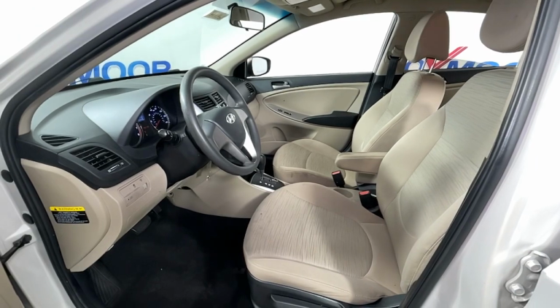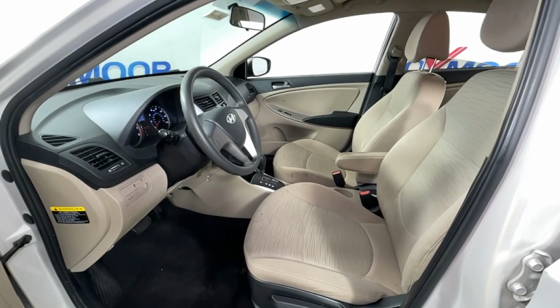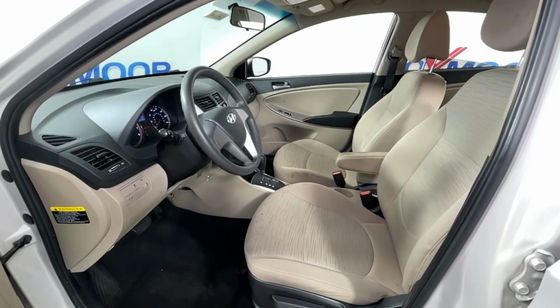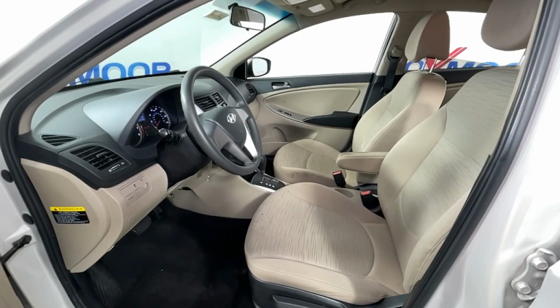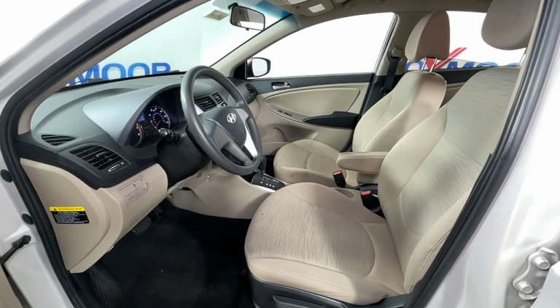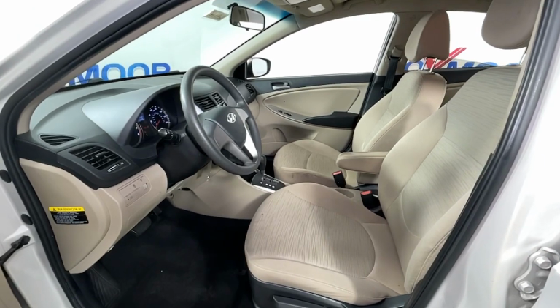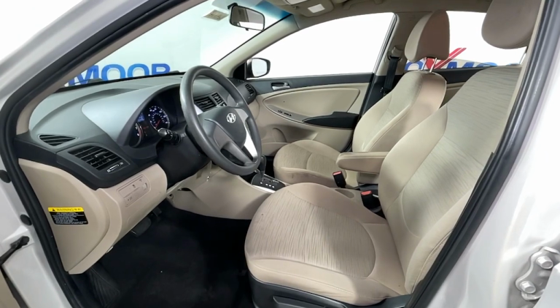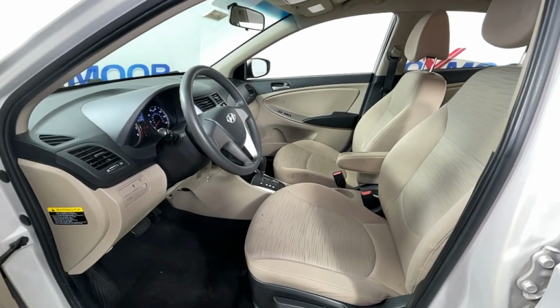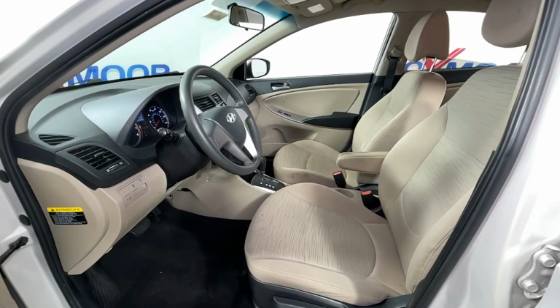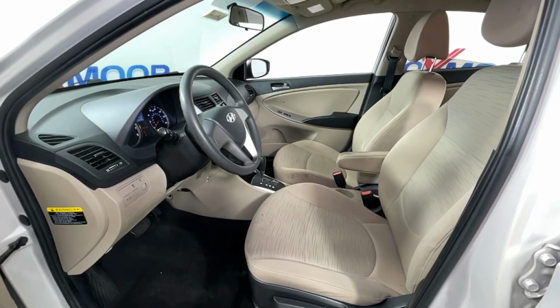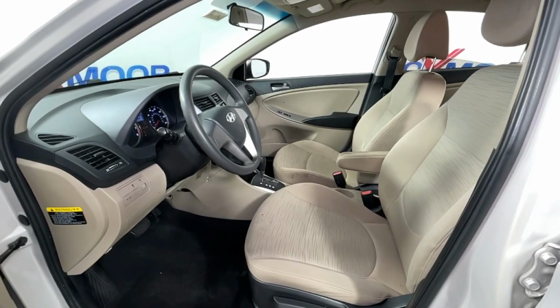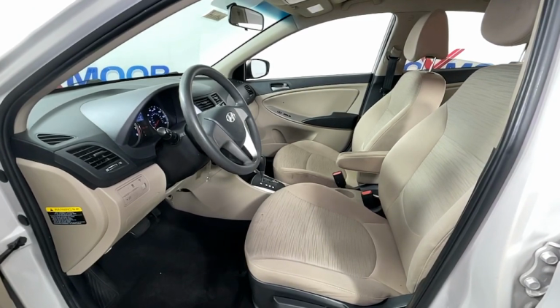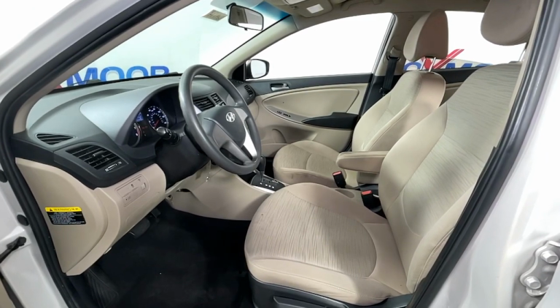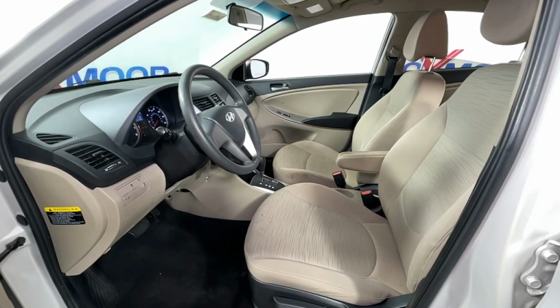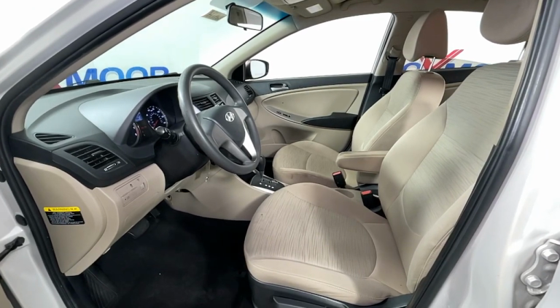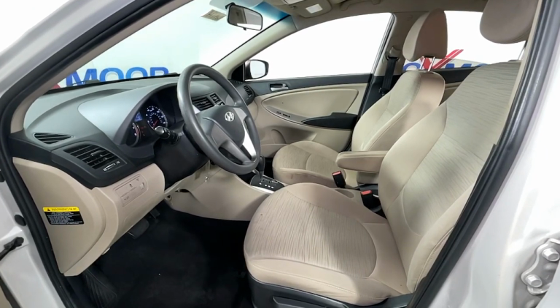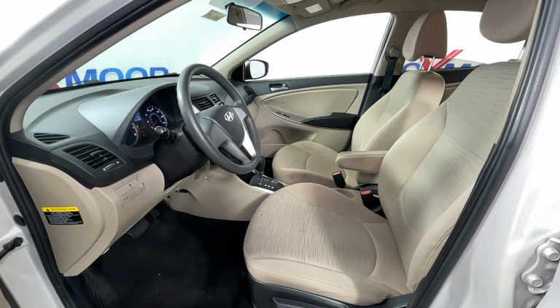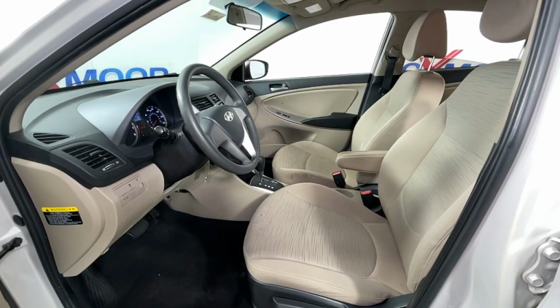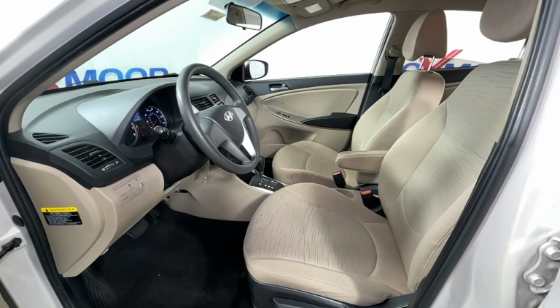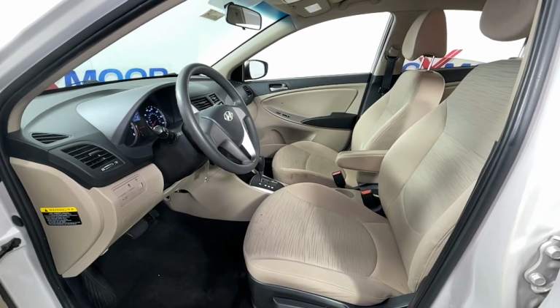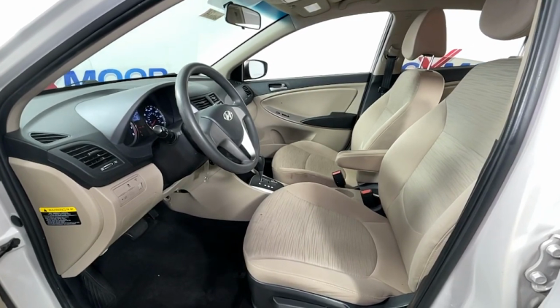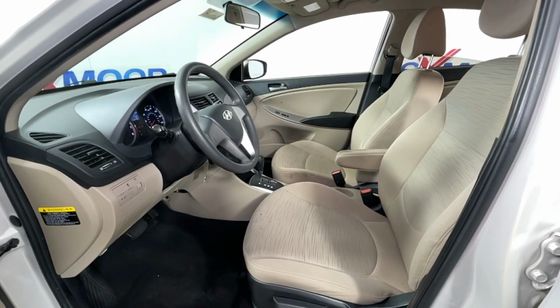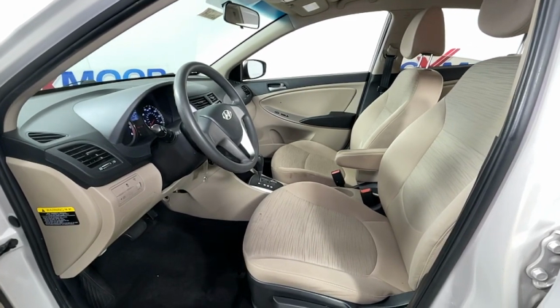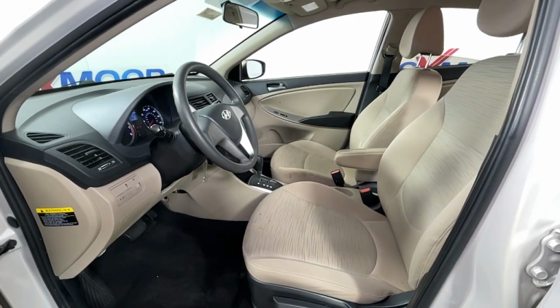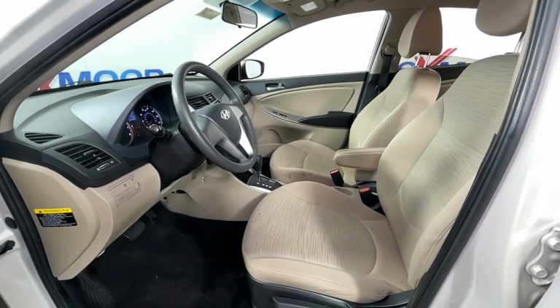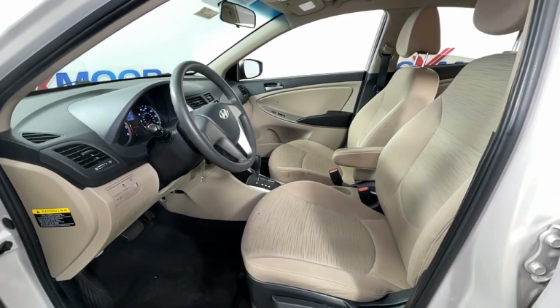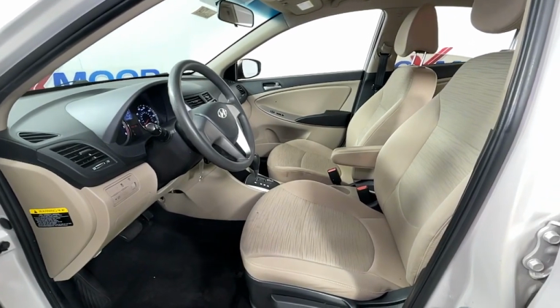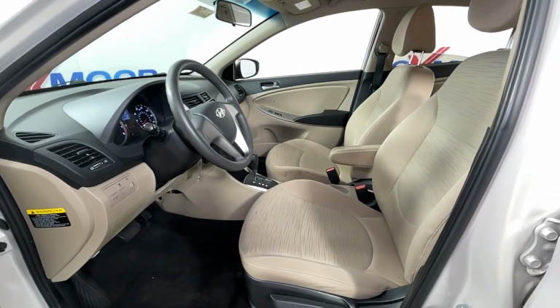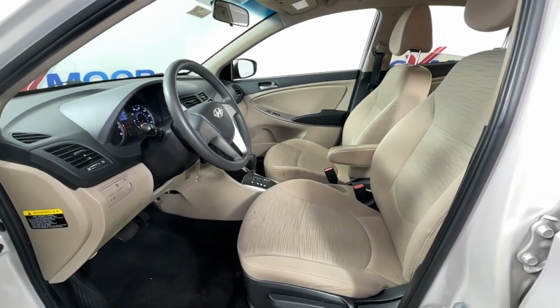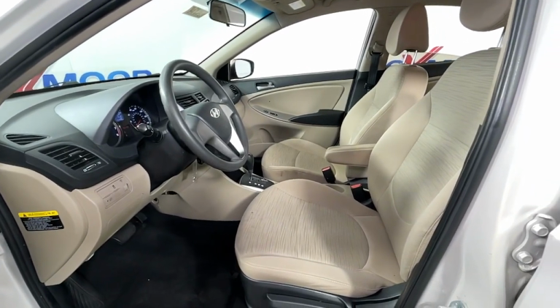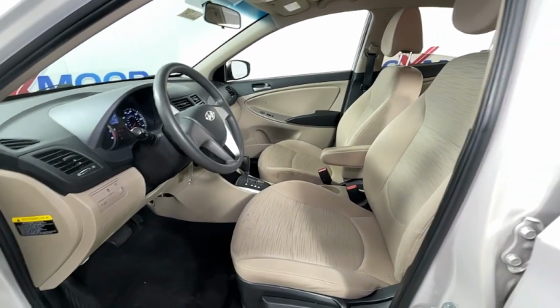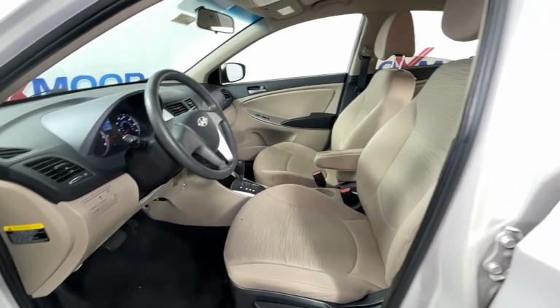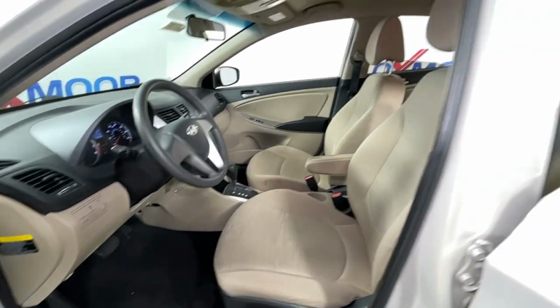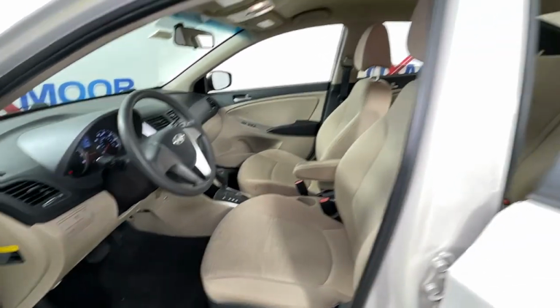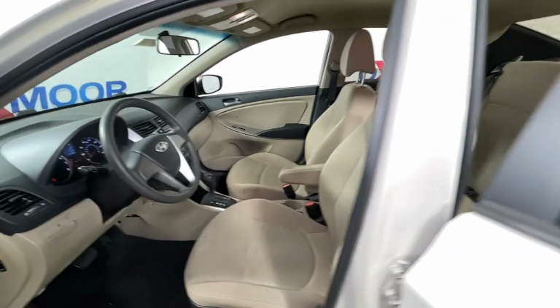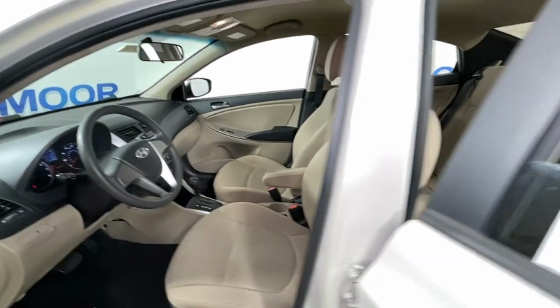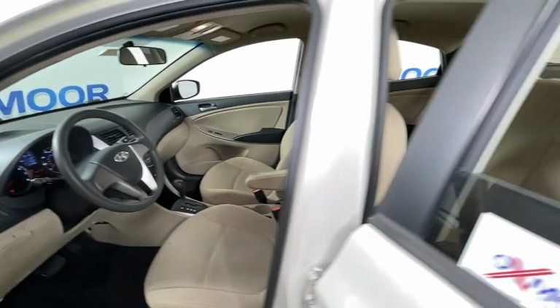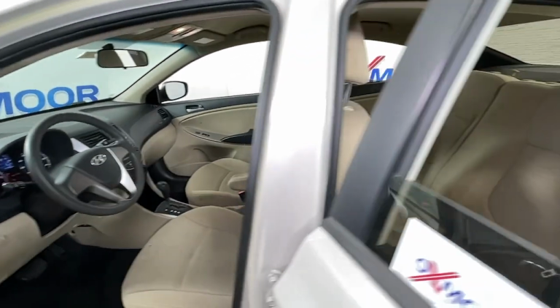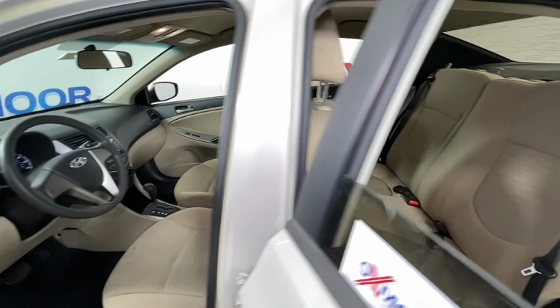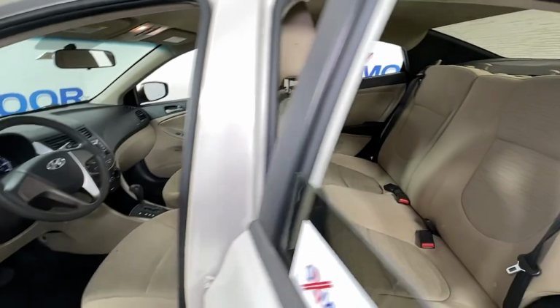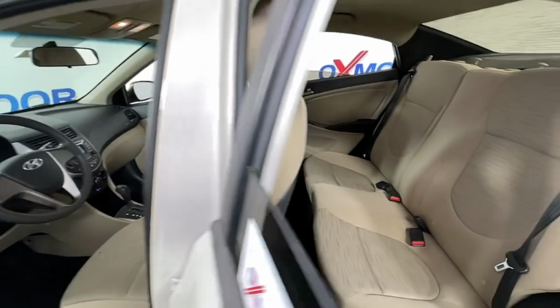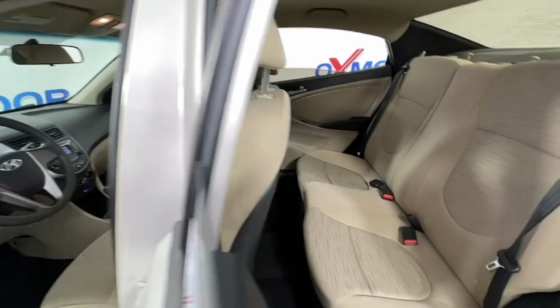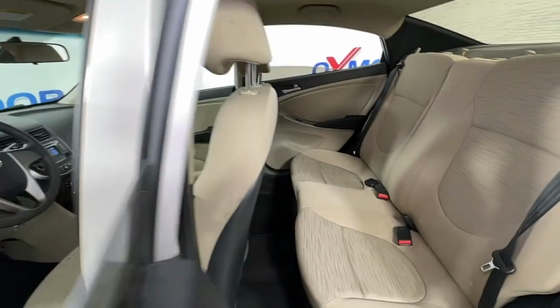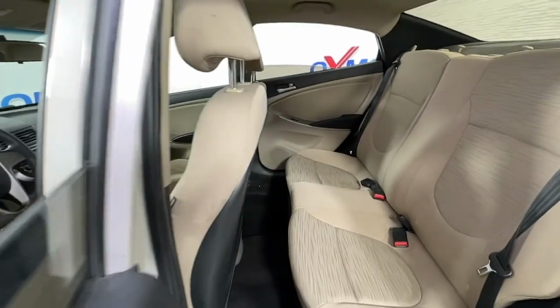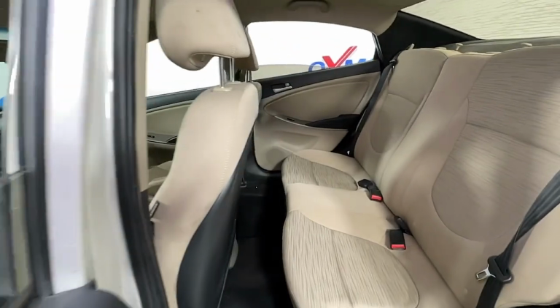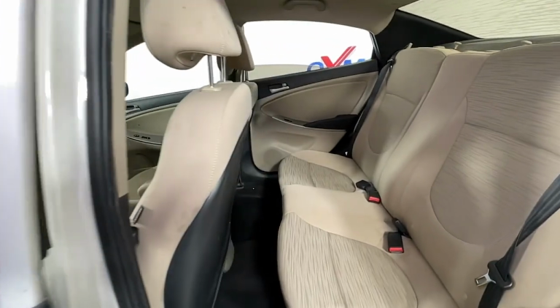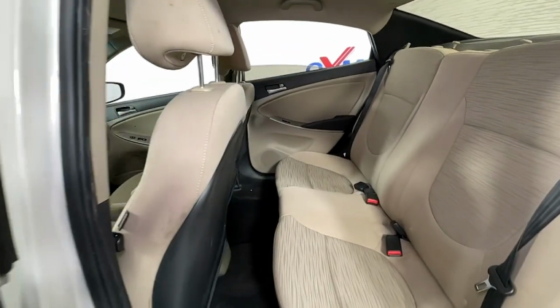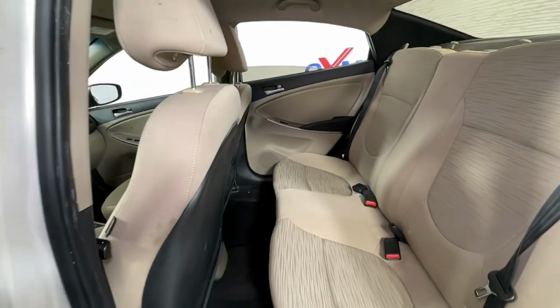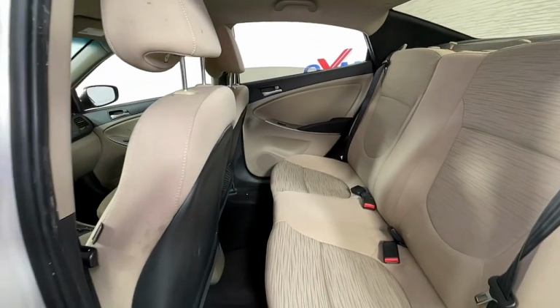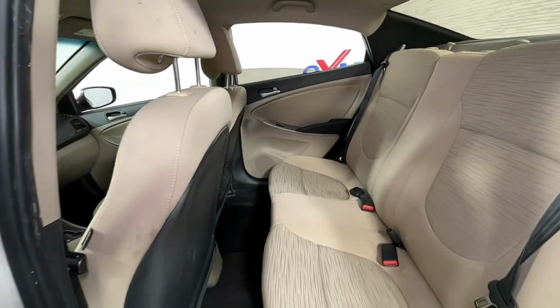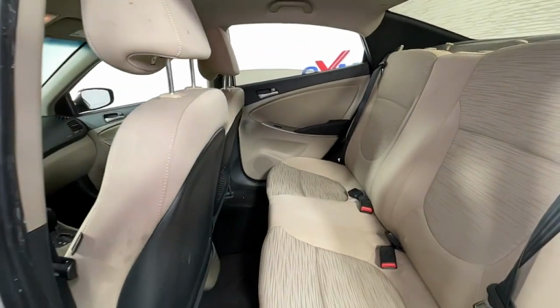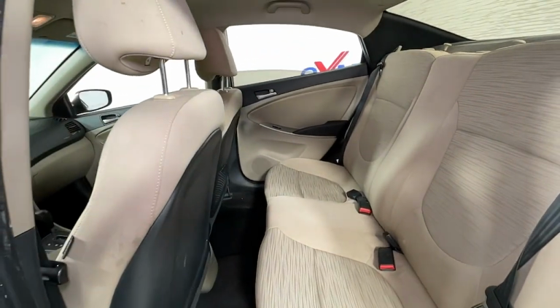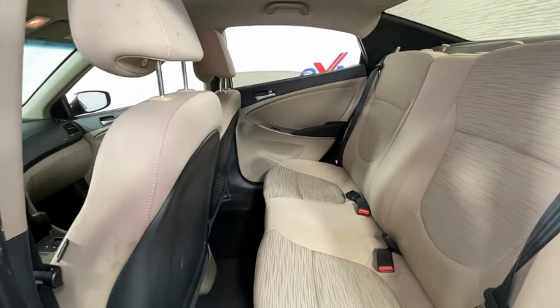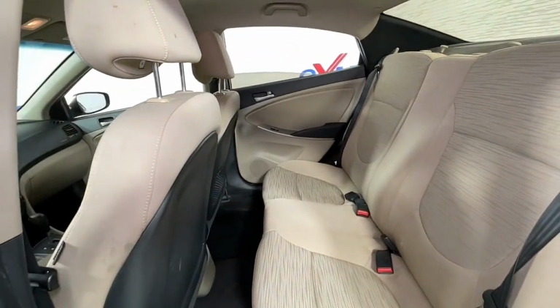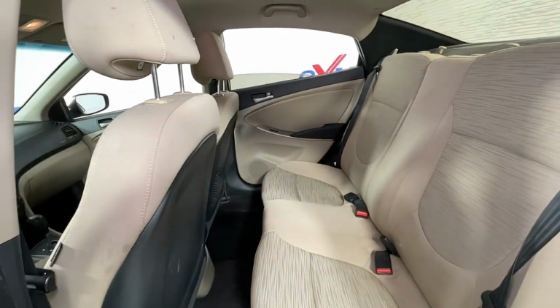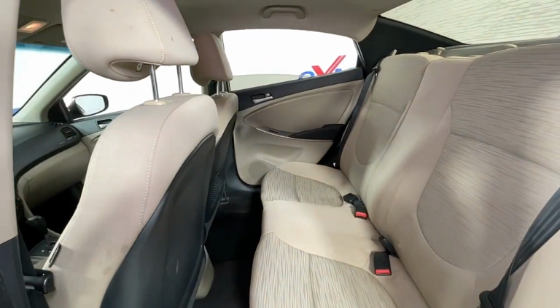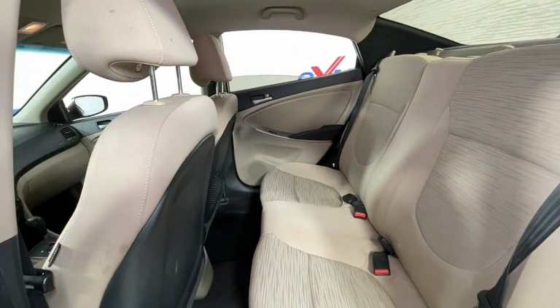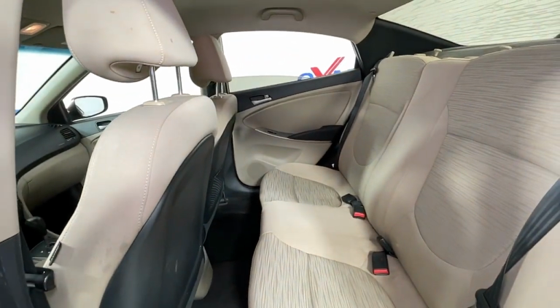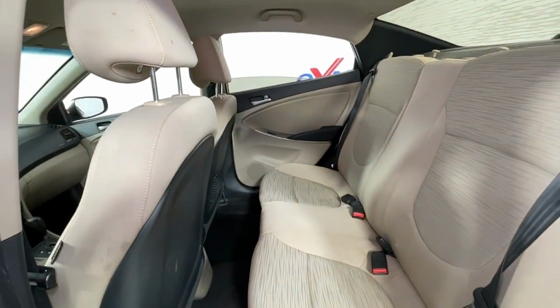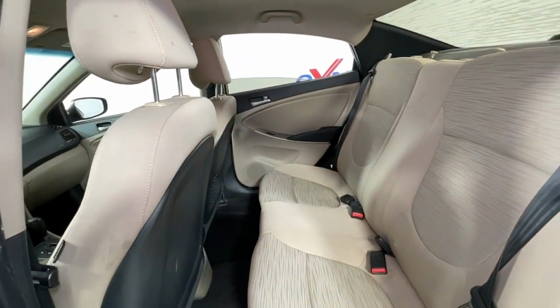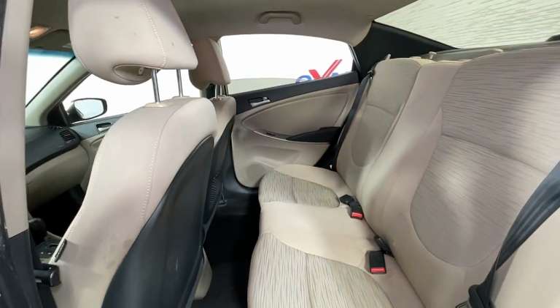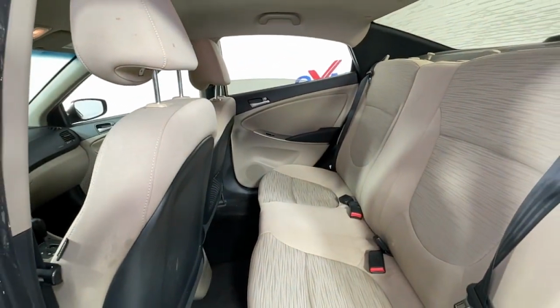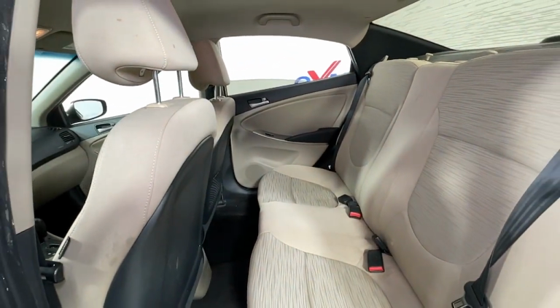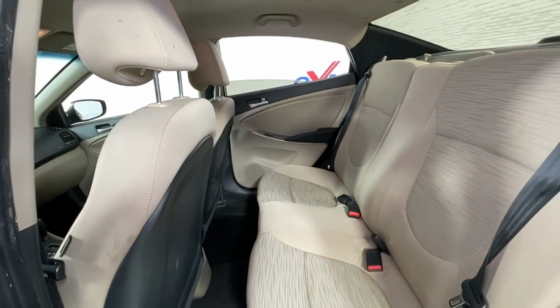Keyless entry, electronic stability control, trip computer, power windows, bucket seats, power steering.